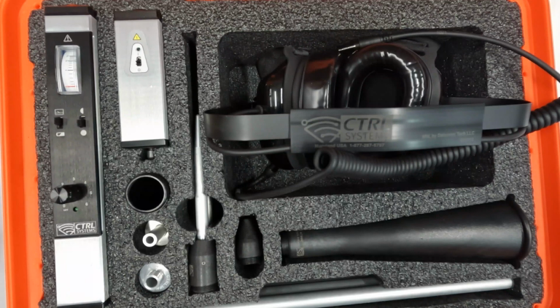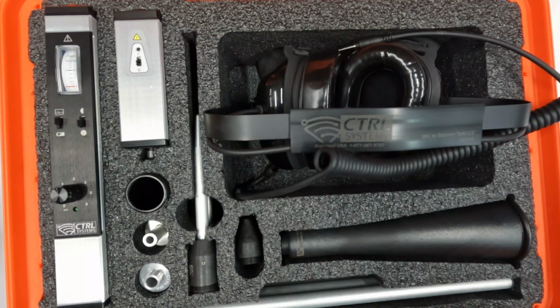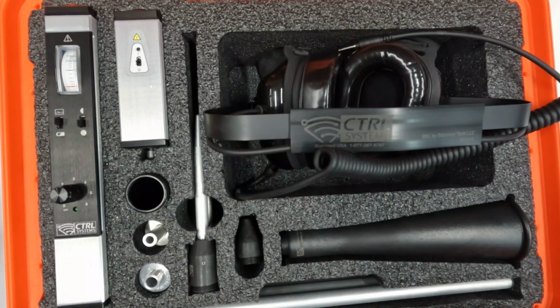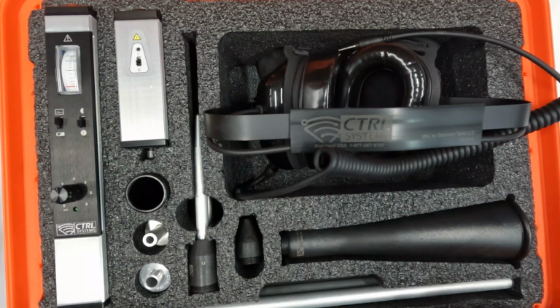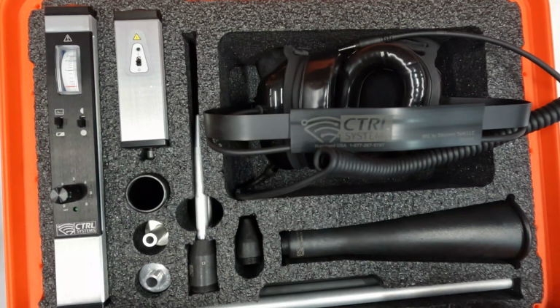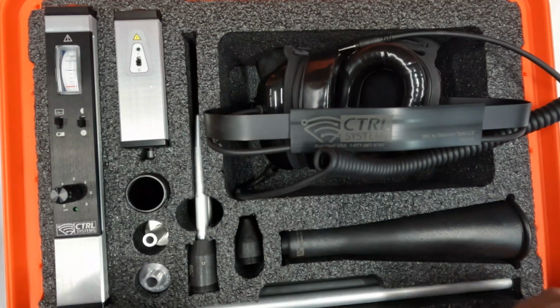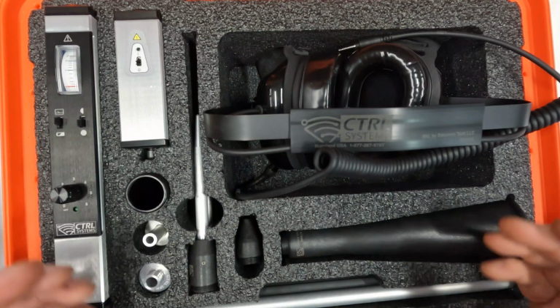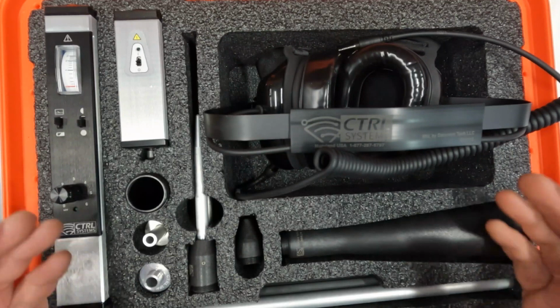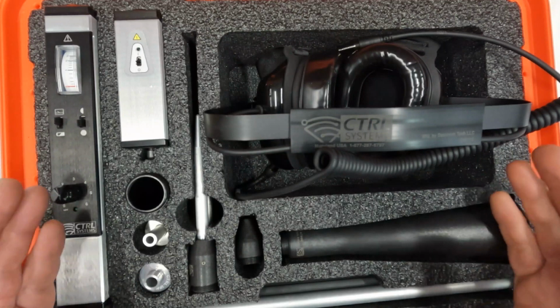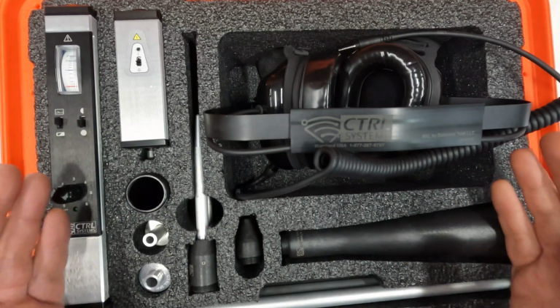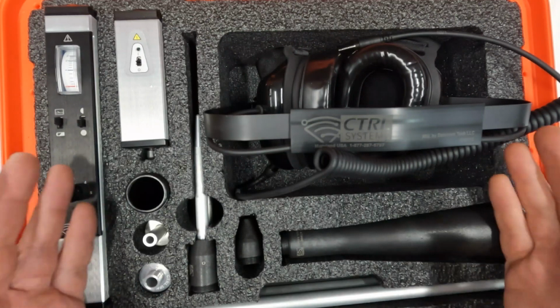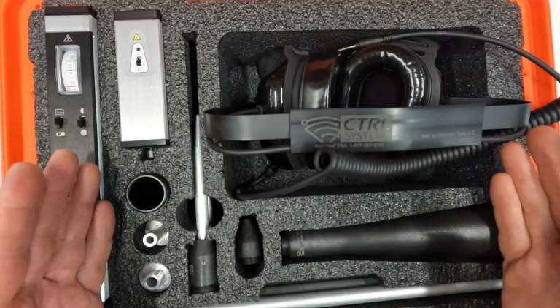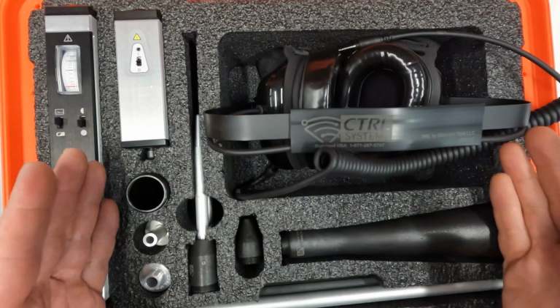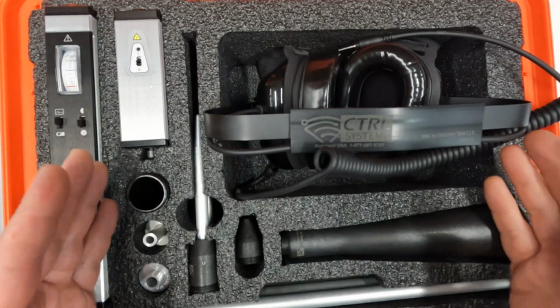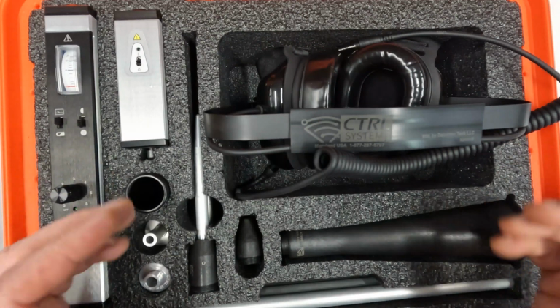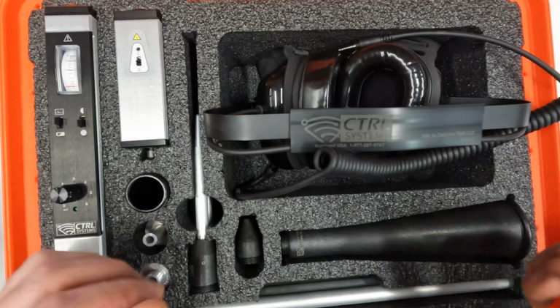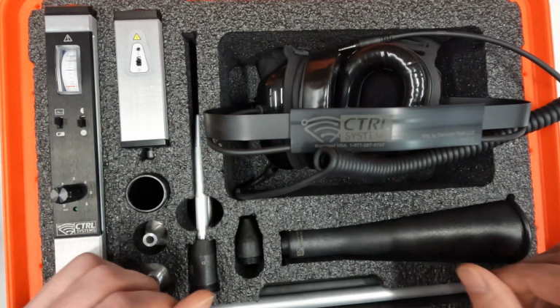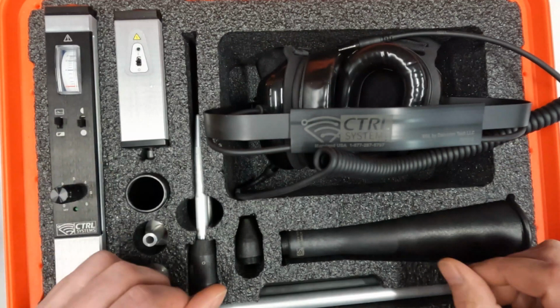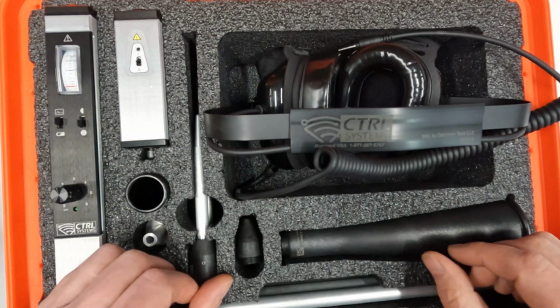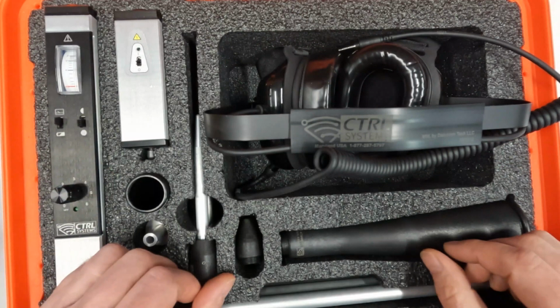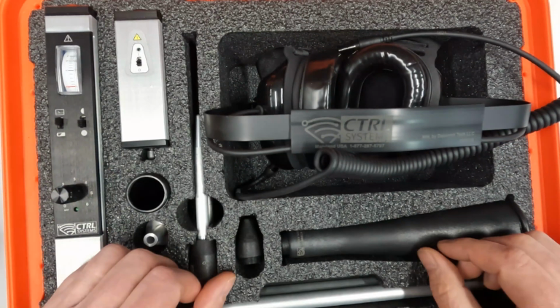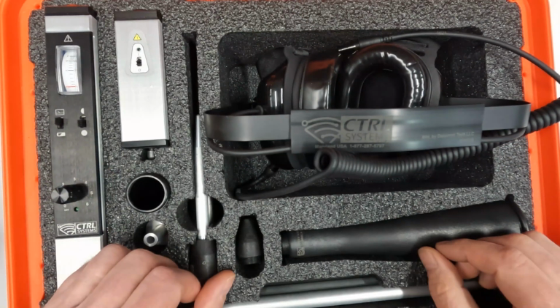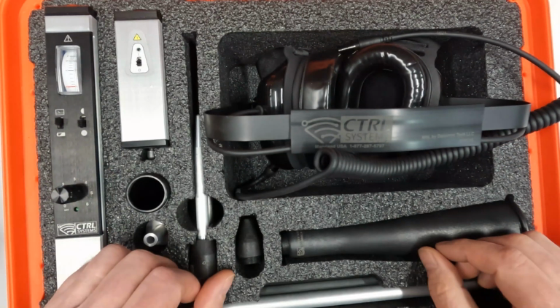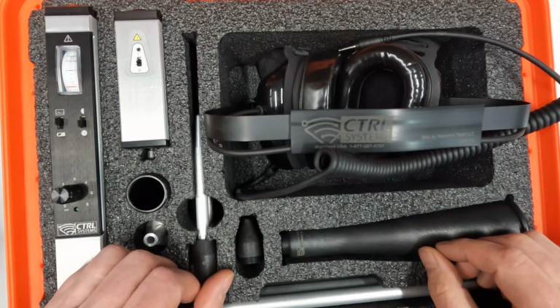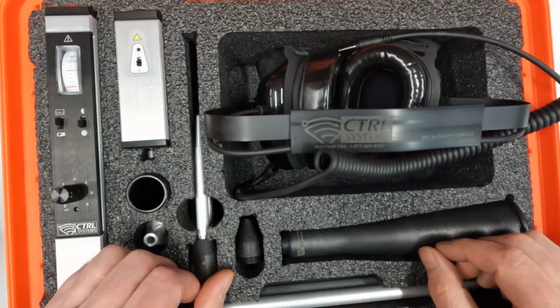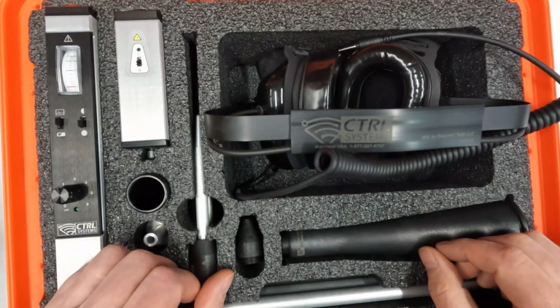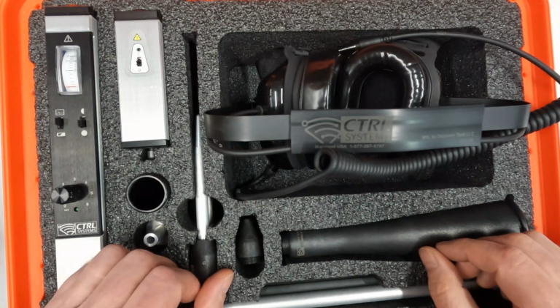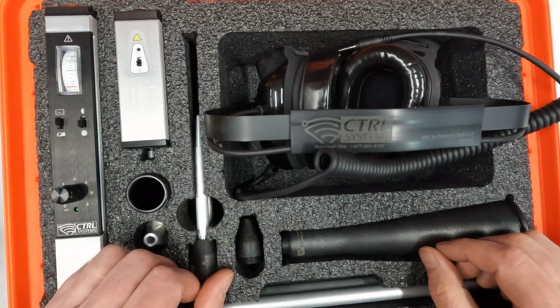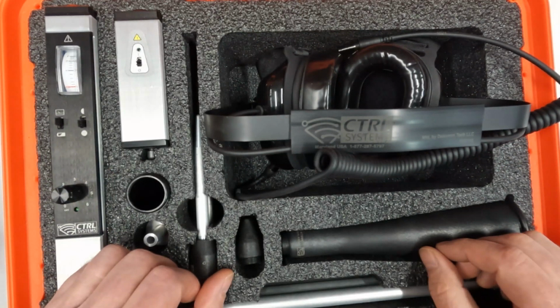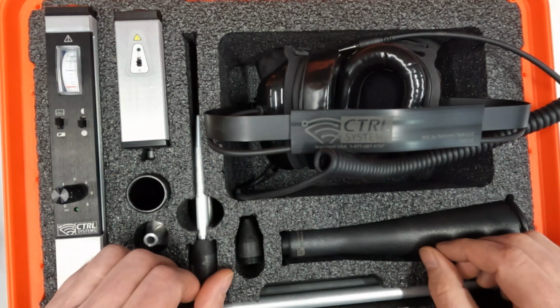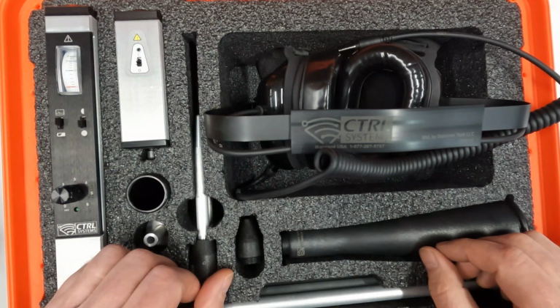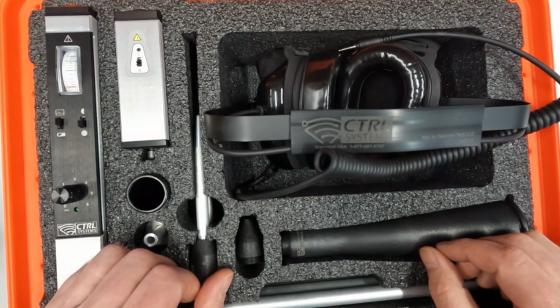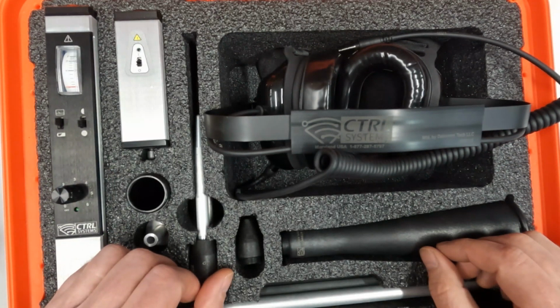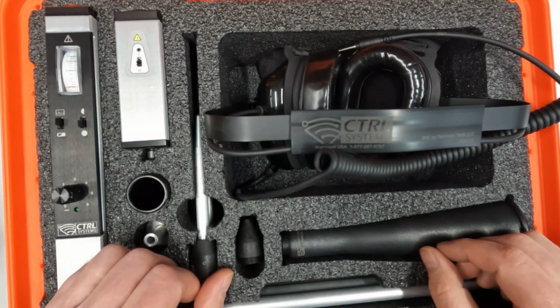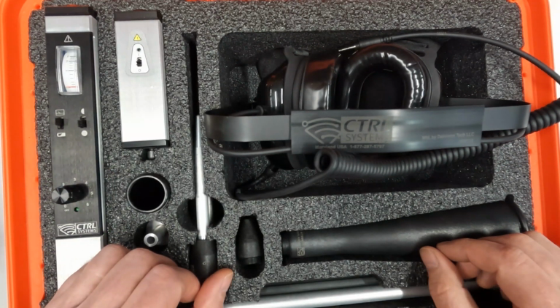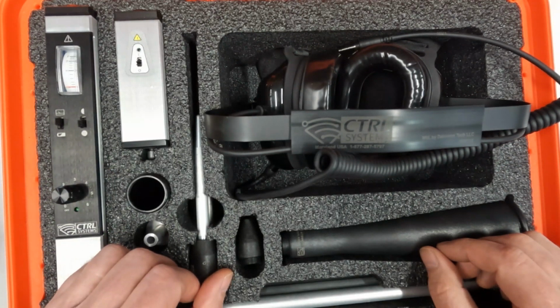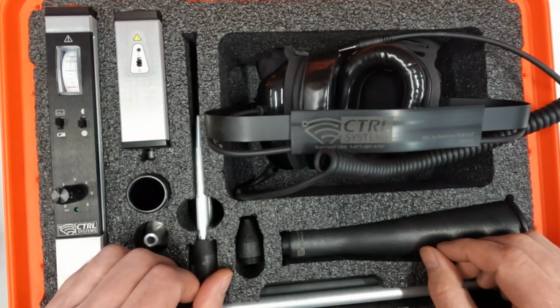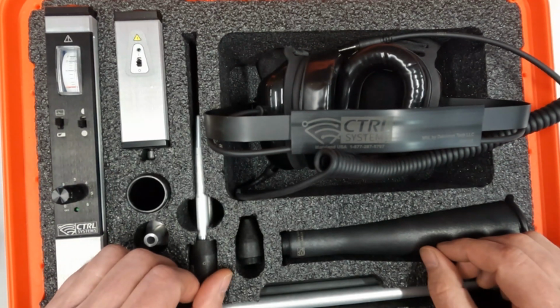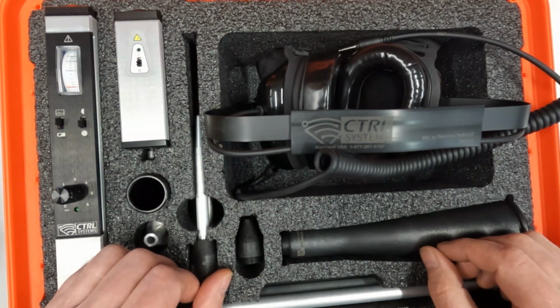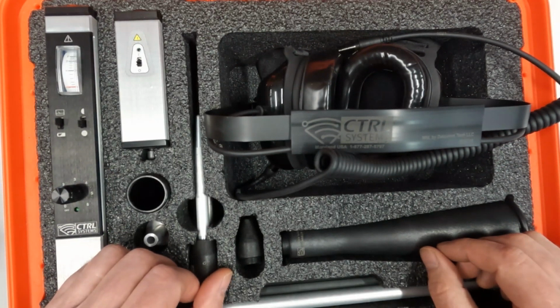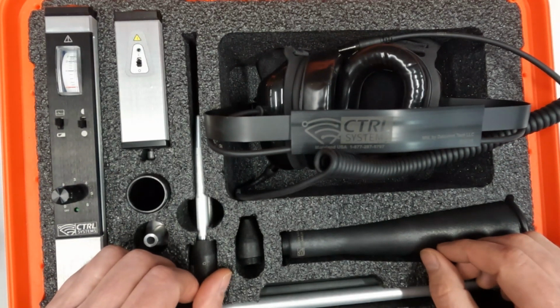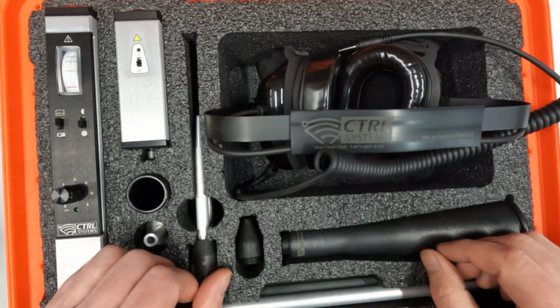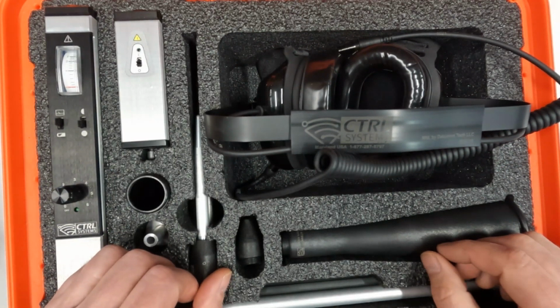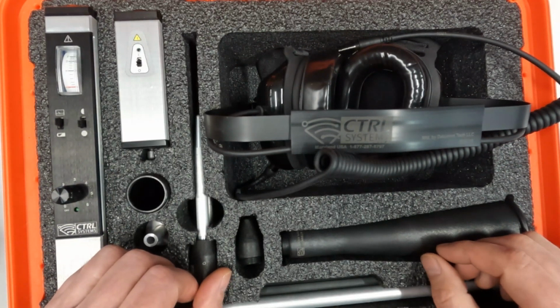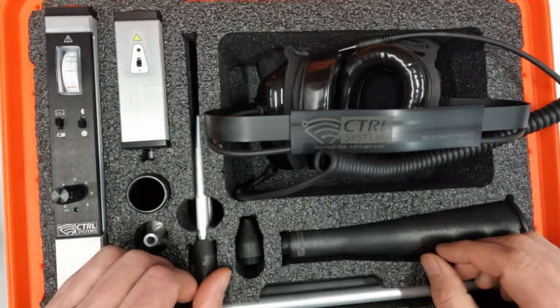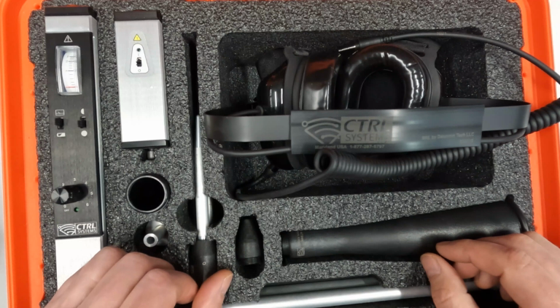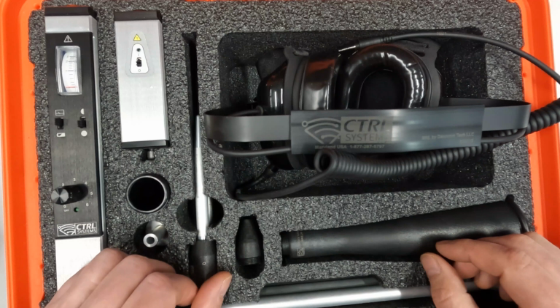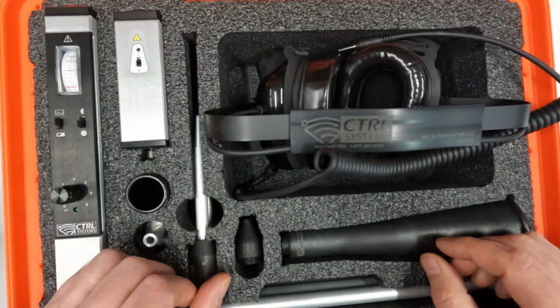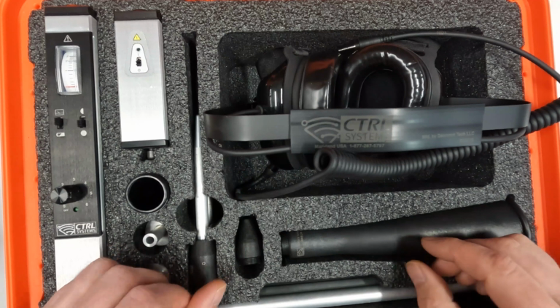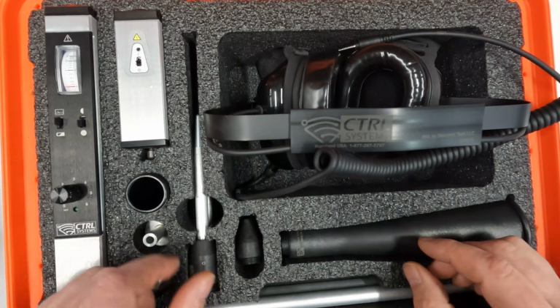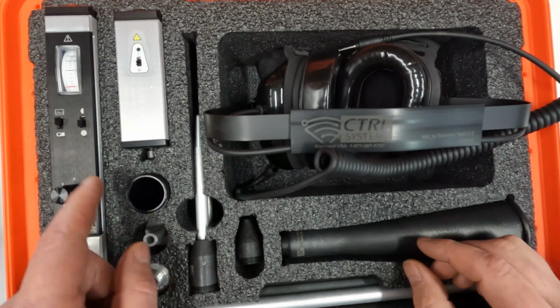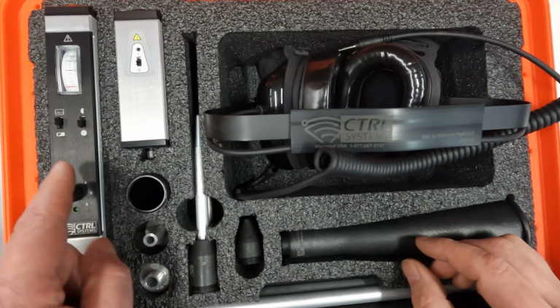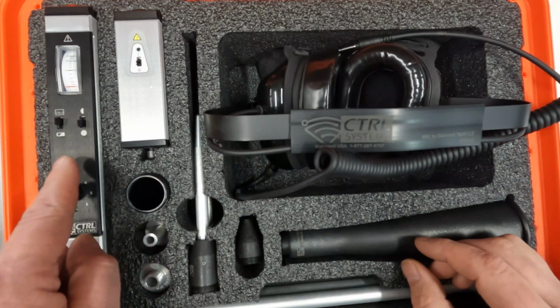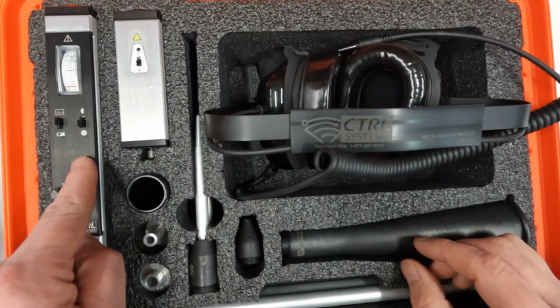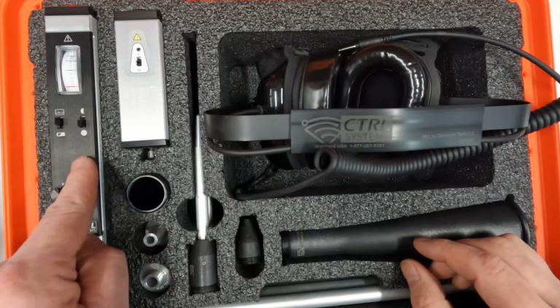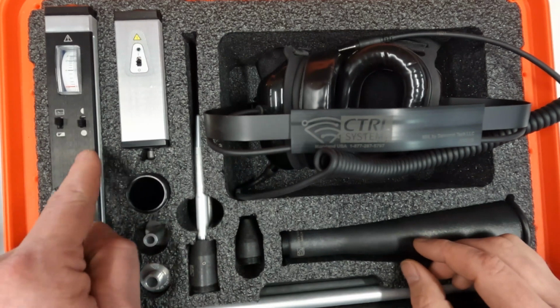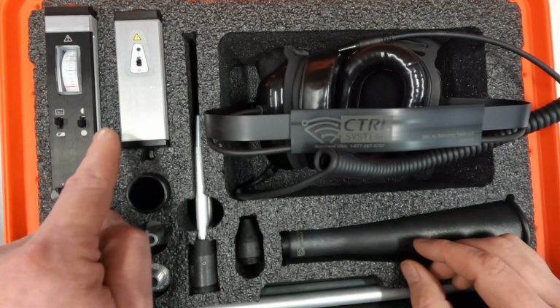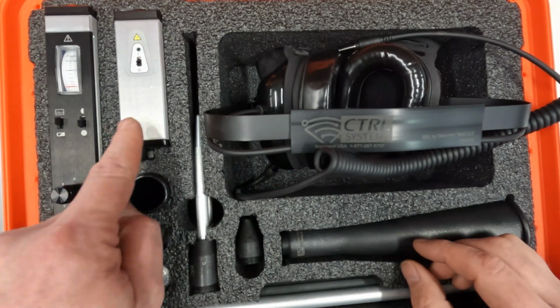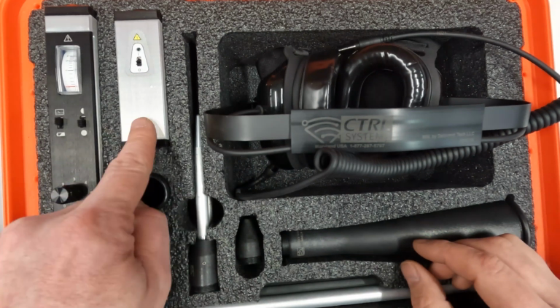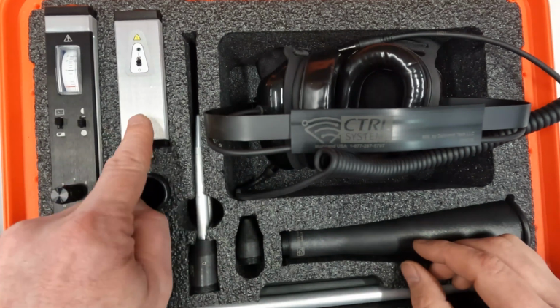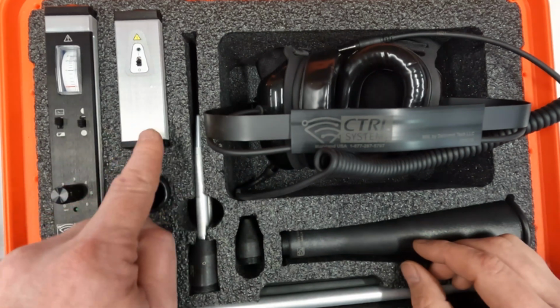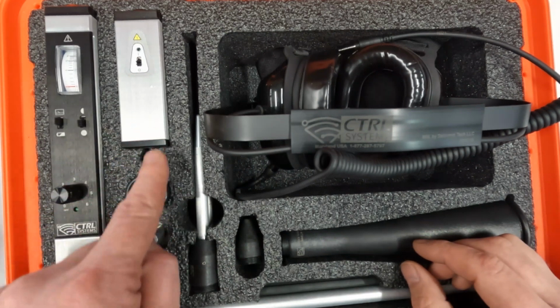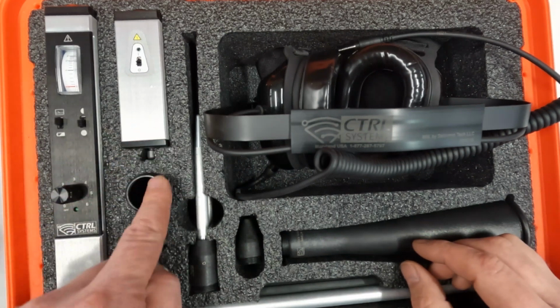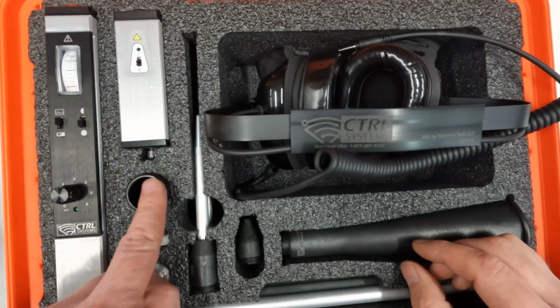This is the new UL101 Ultrasound Detector Kit. There are several components that you will find in the kit.